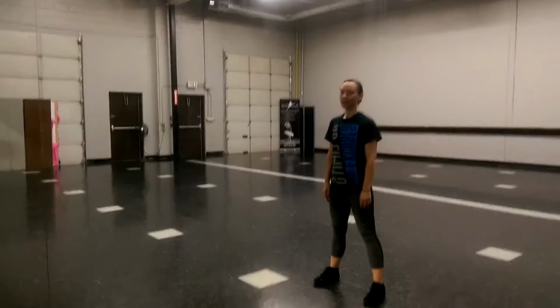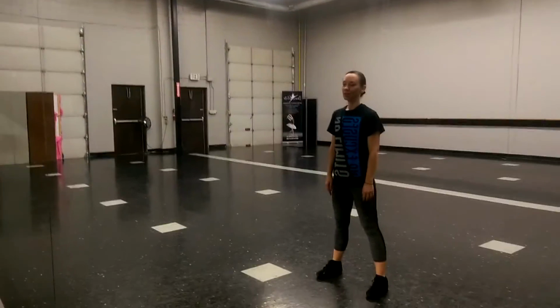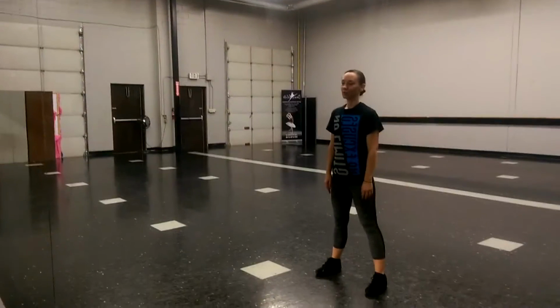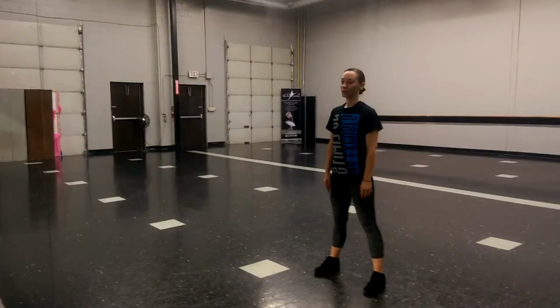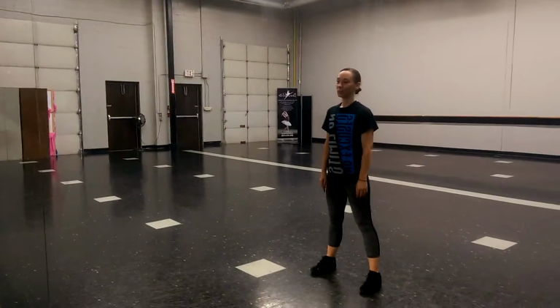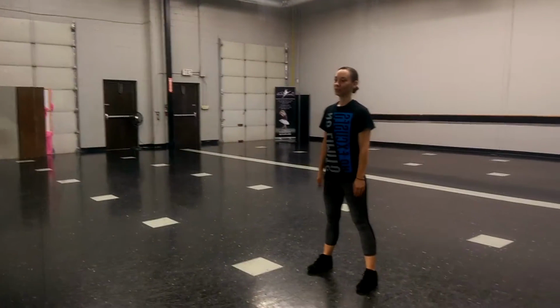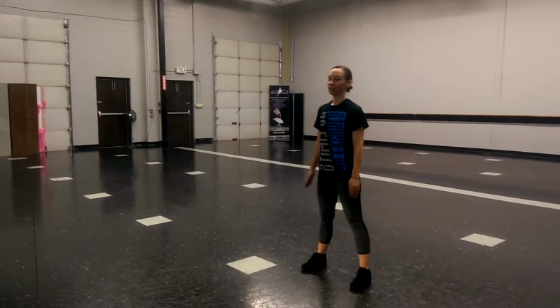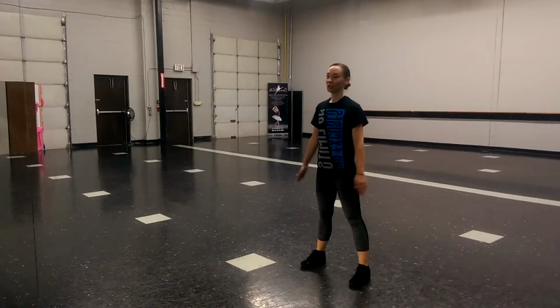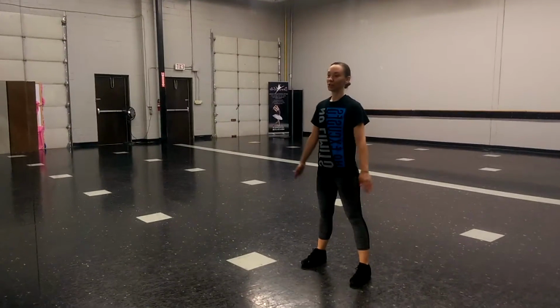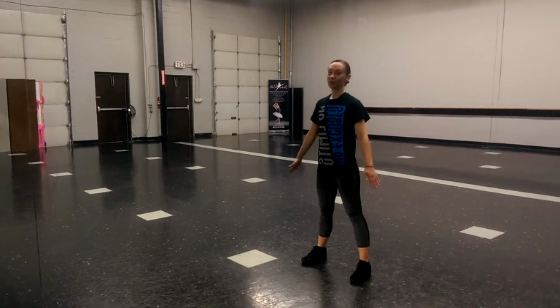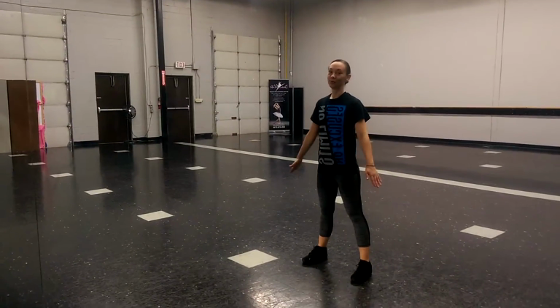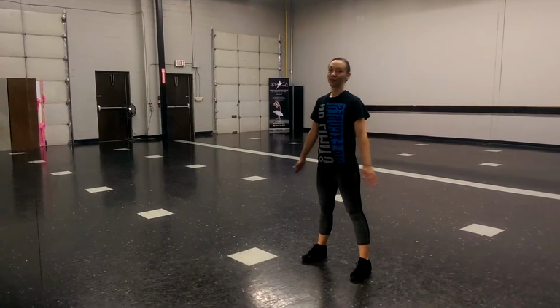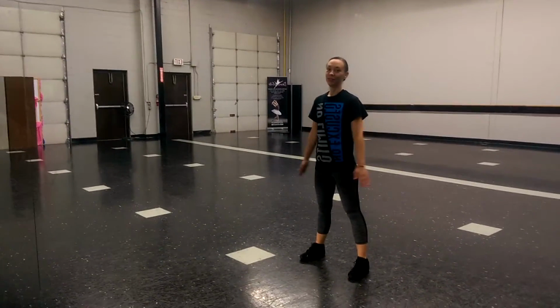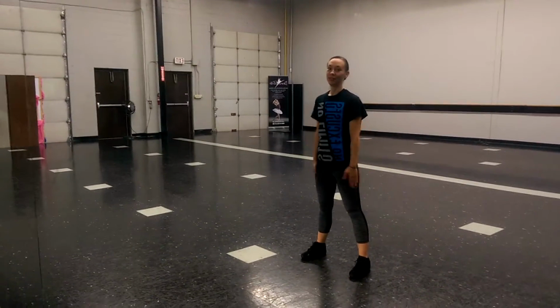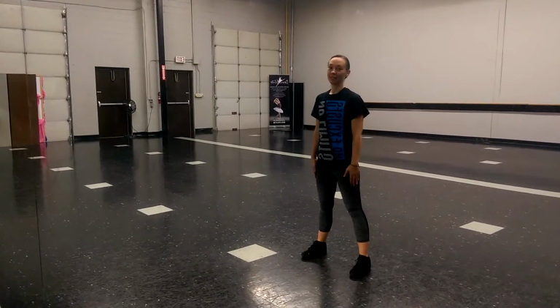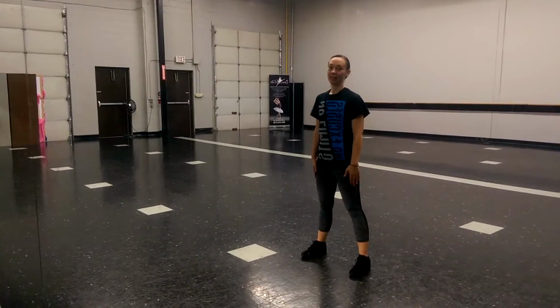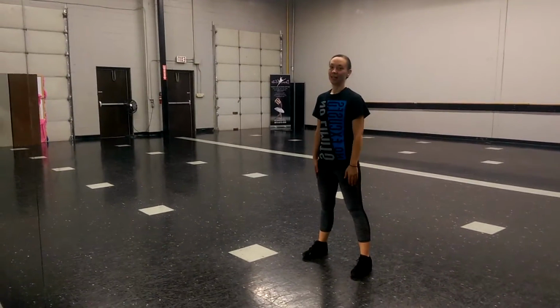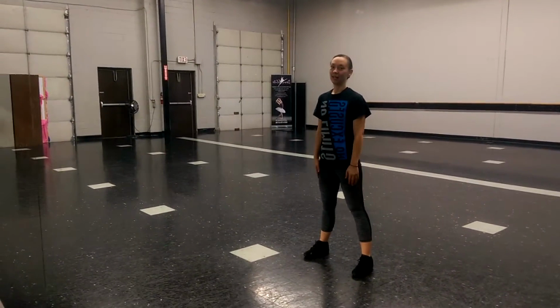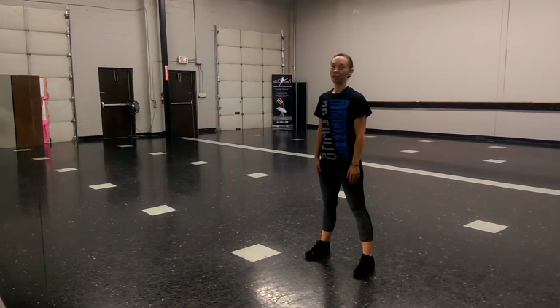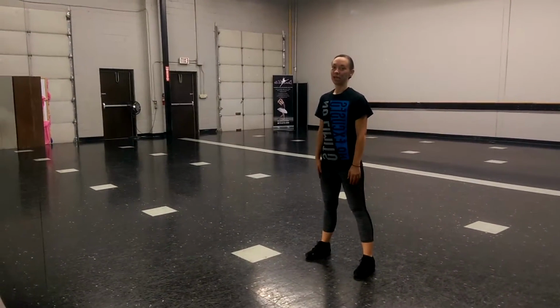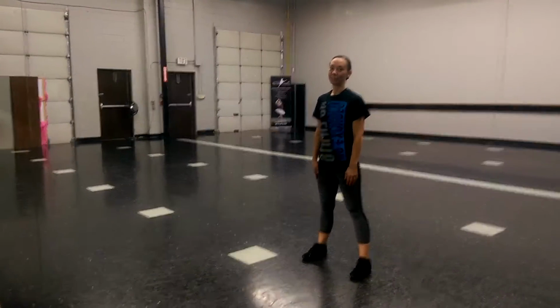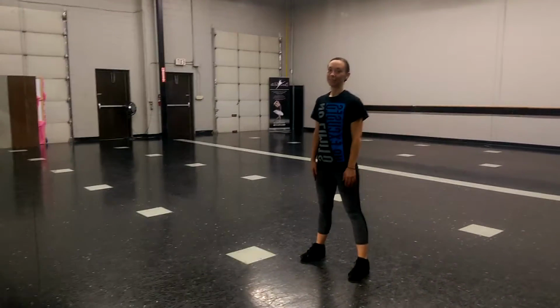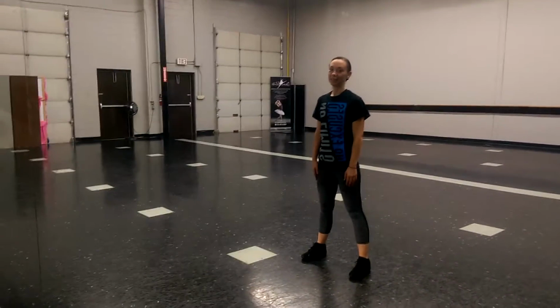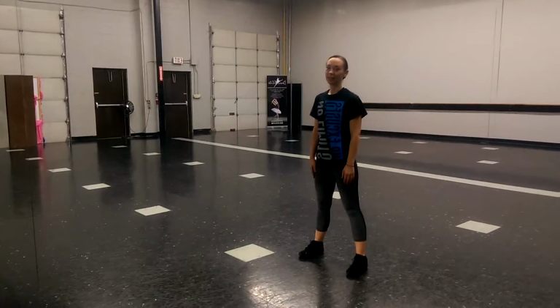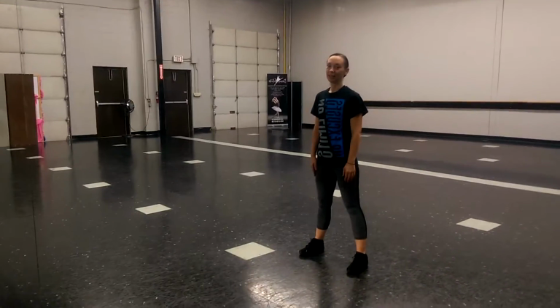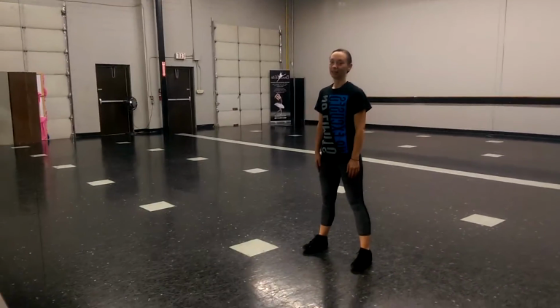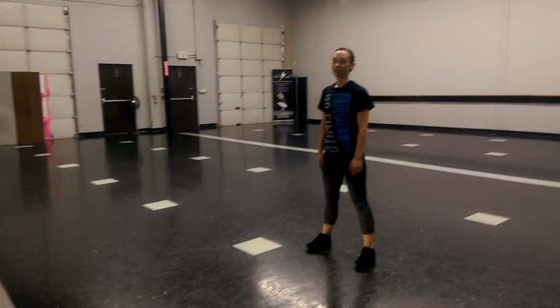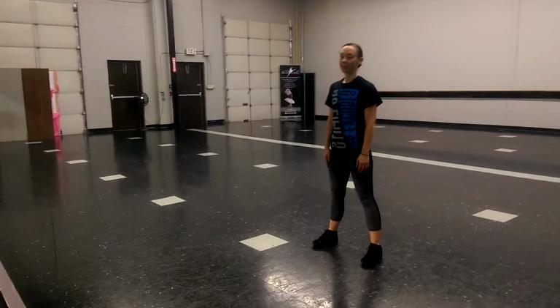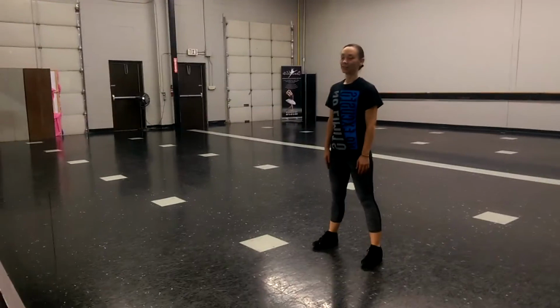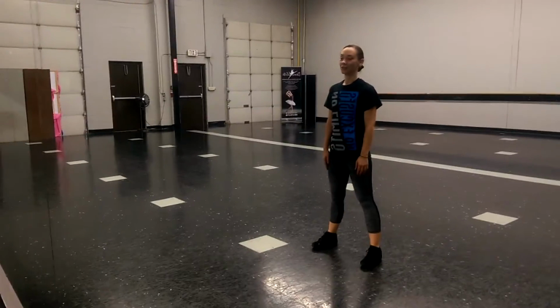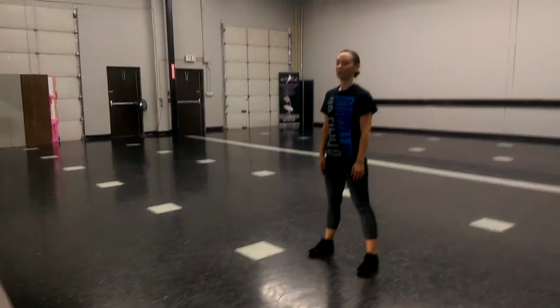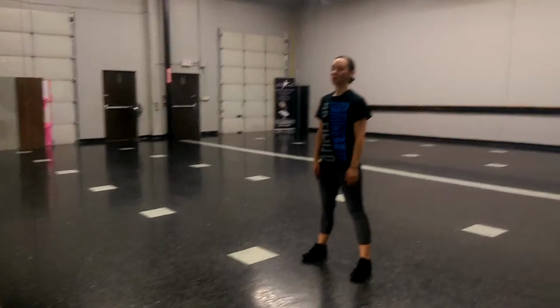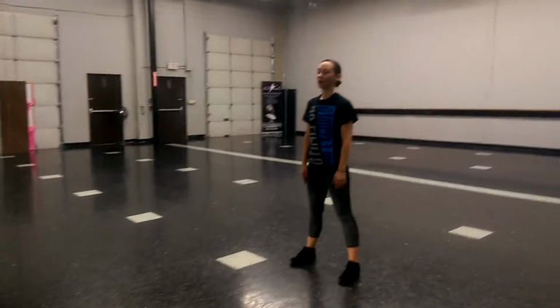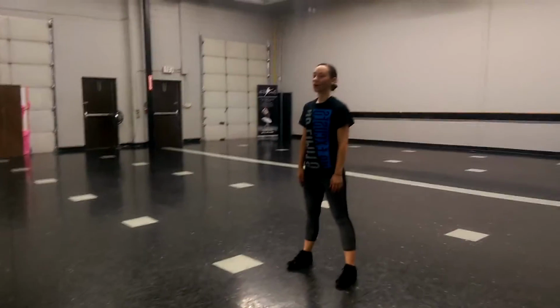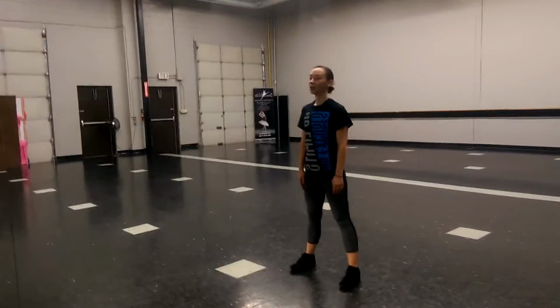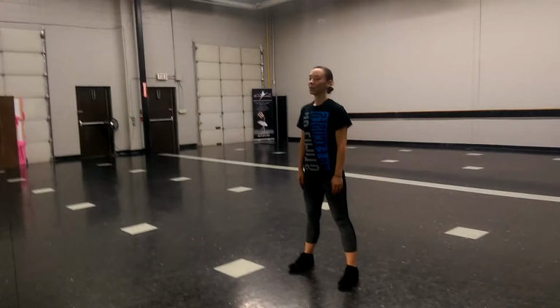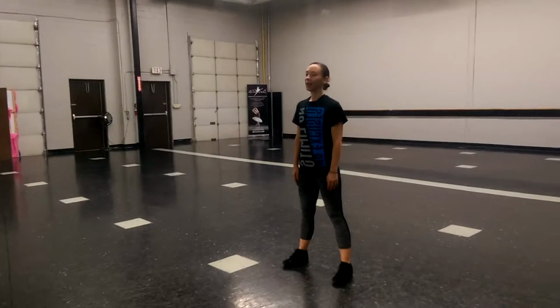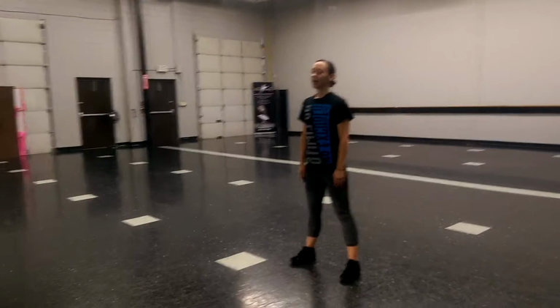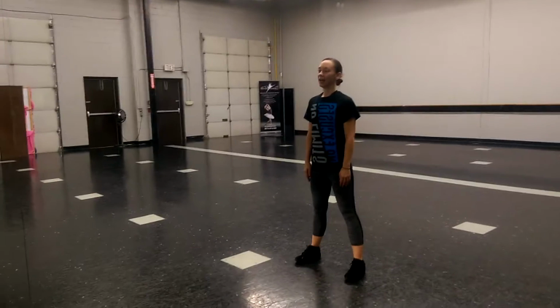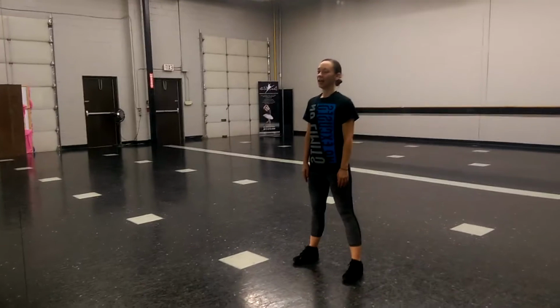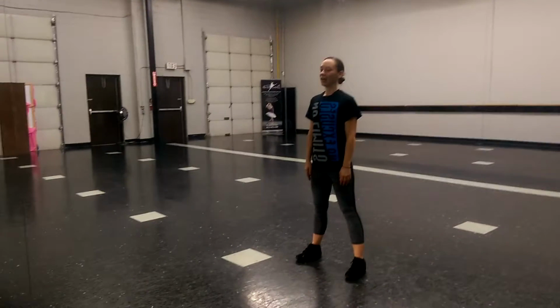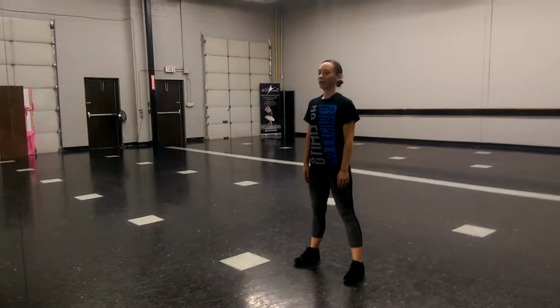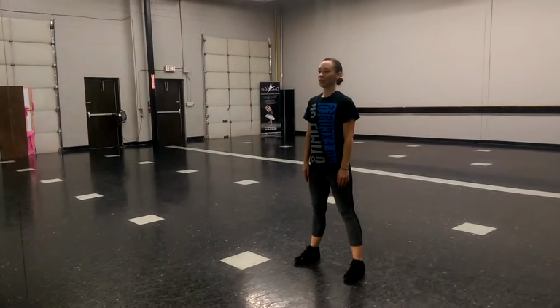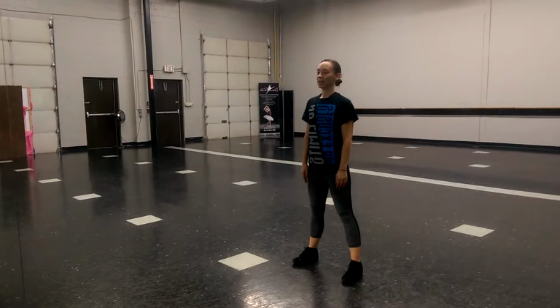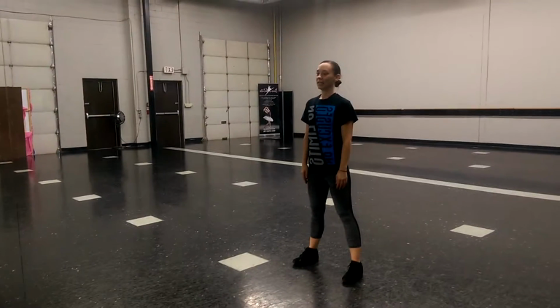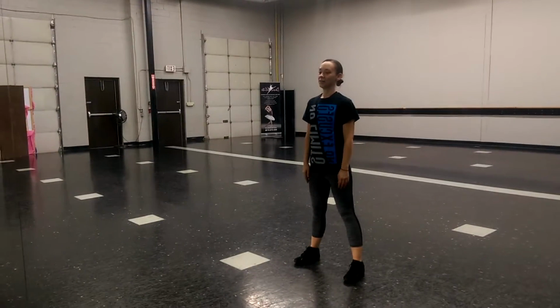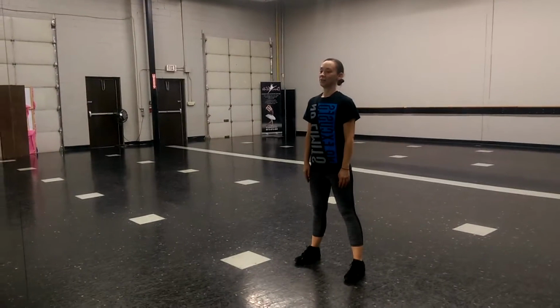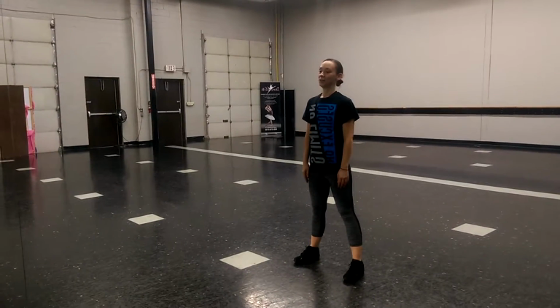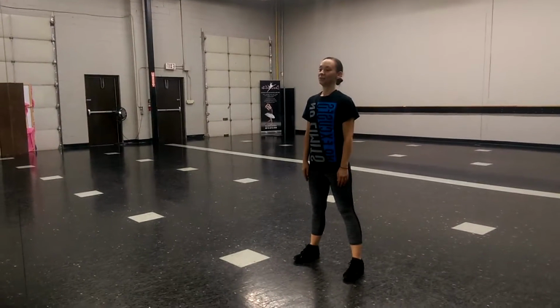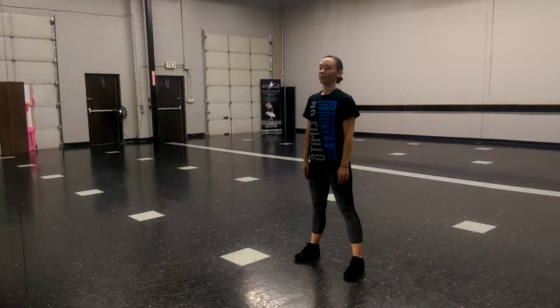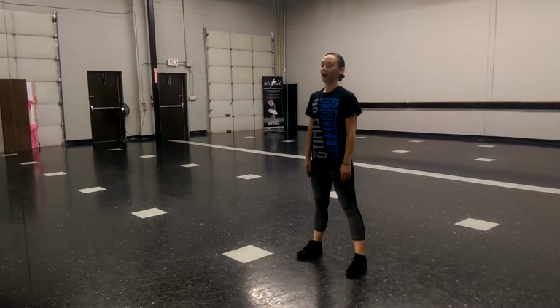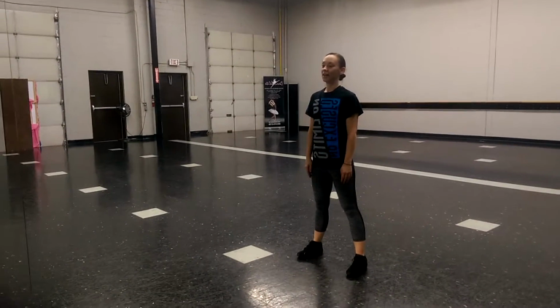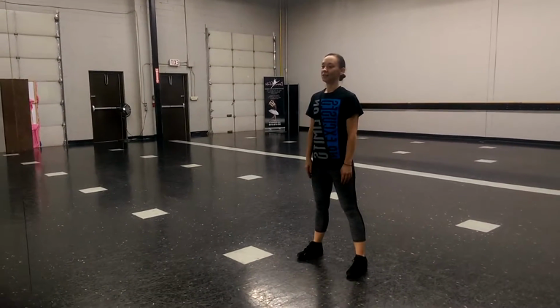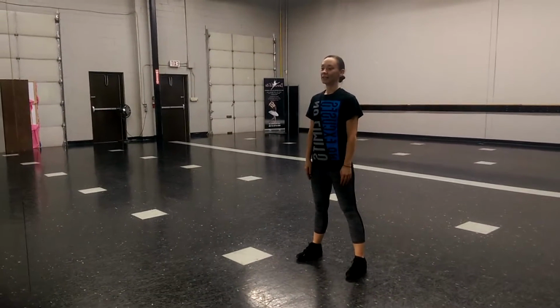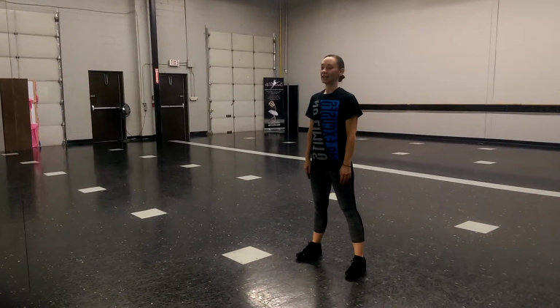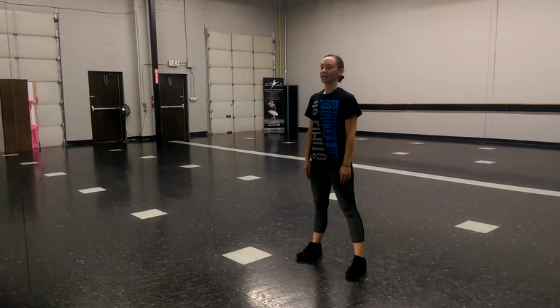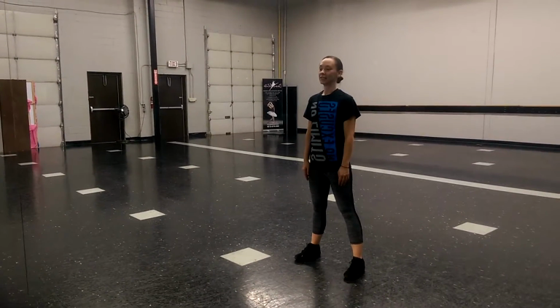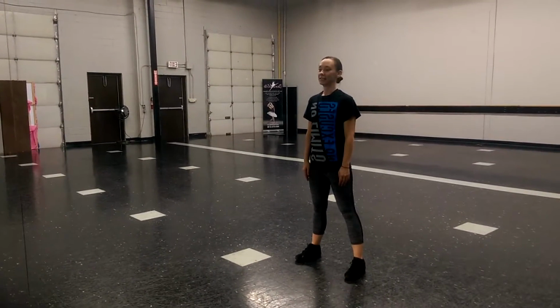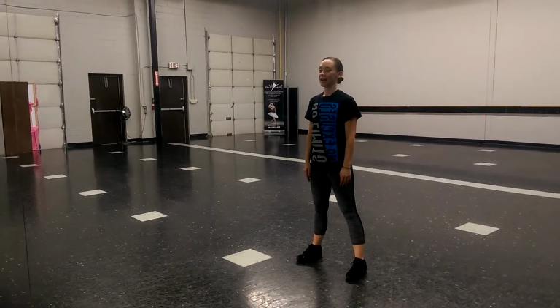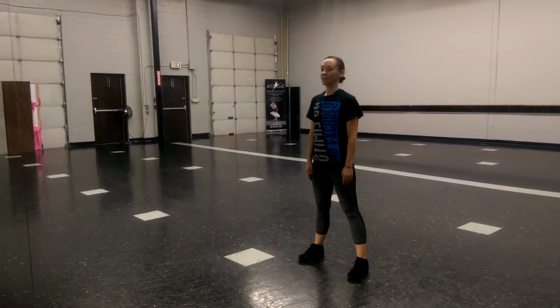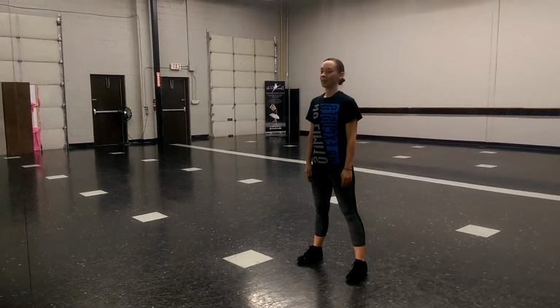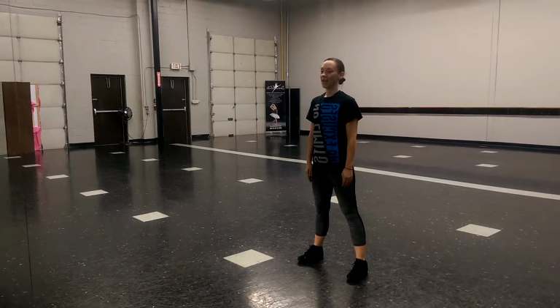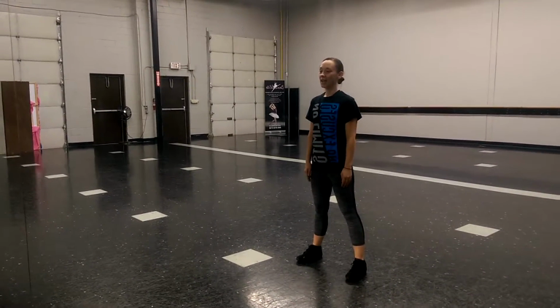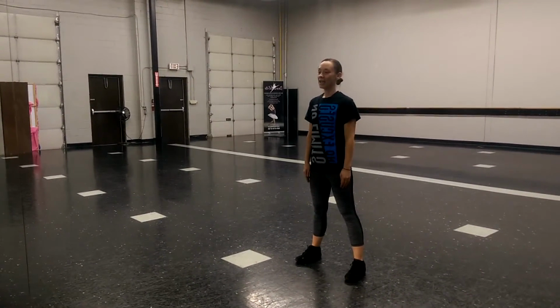We're going to start with our feet in jazz second. Our legs are harder. And we're going to count down: 5, 6, 7, 8.